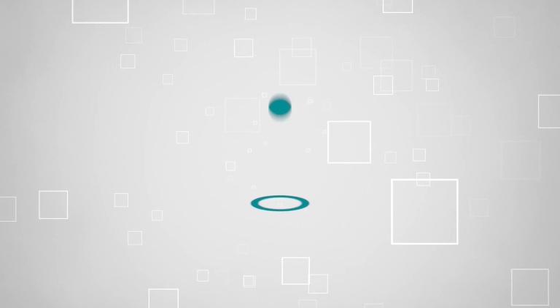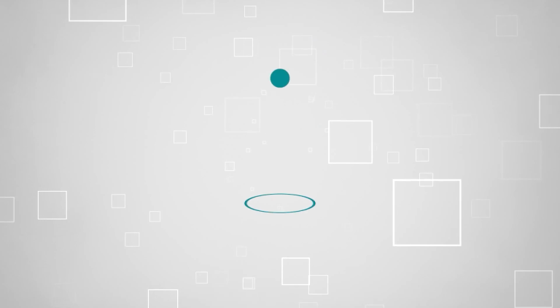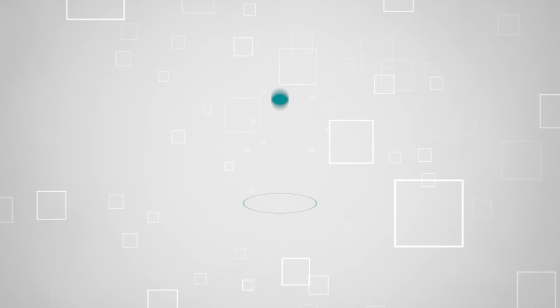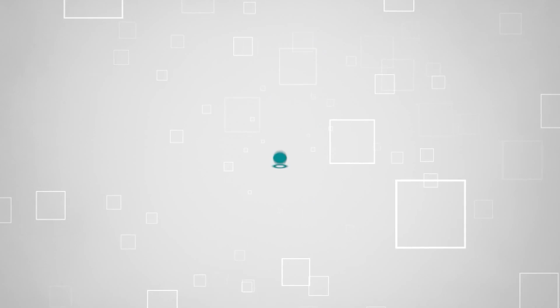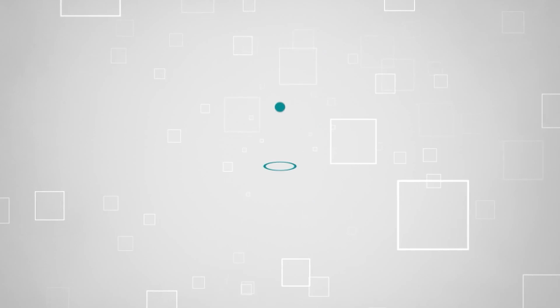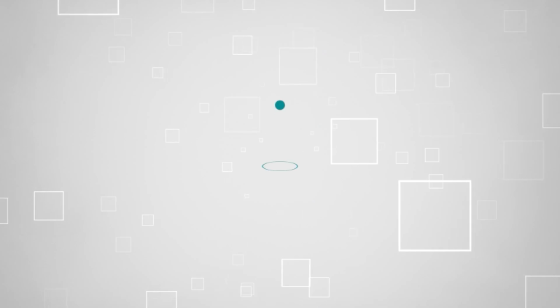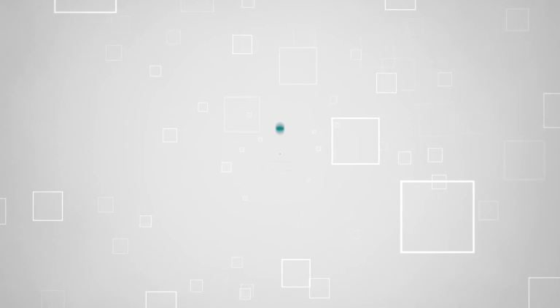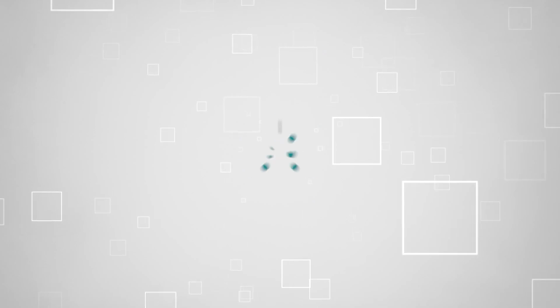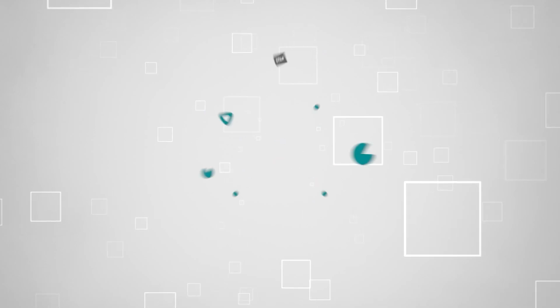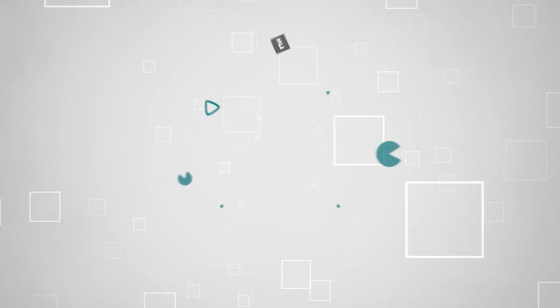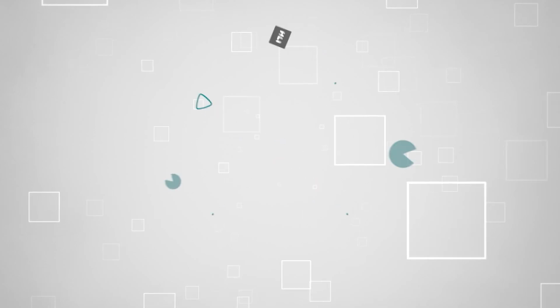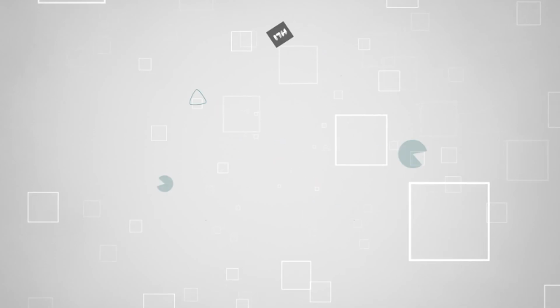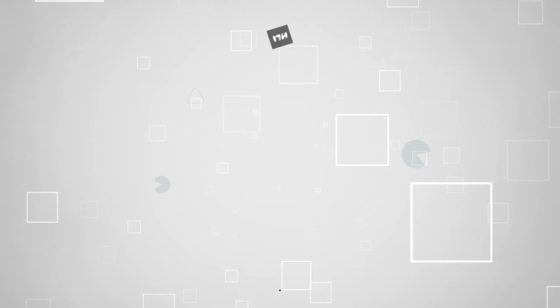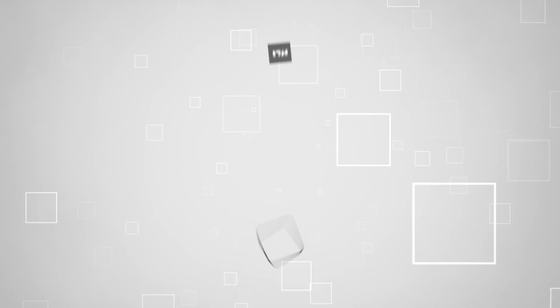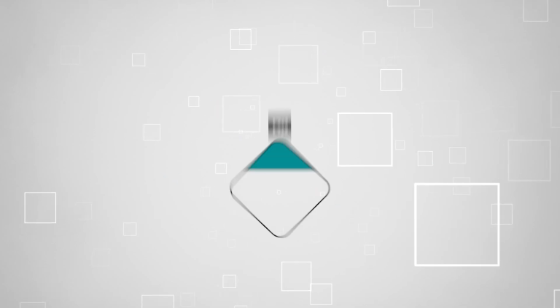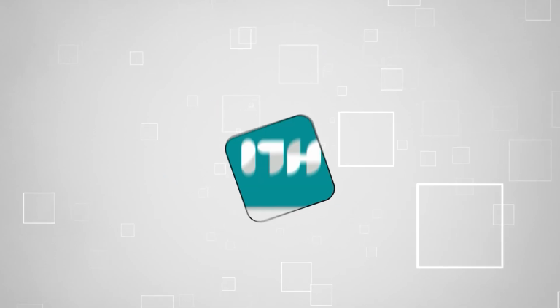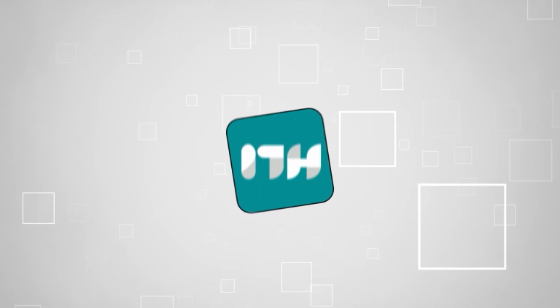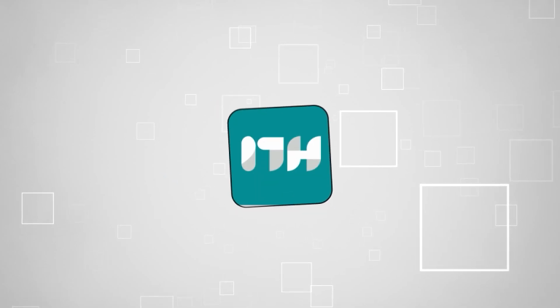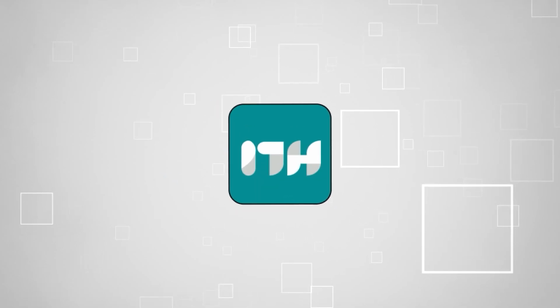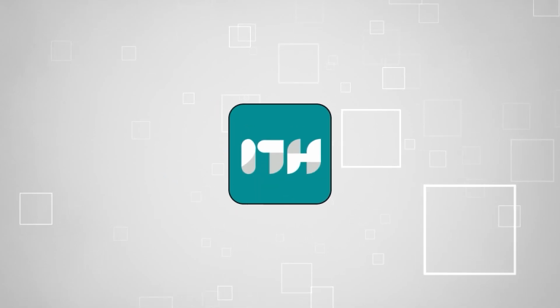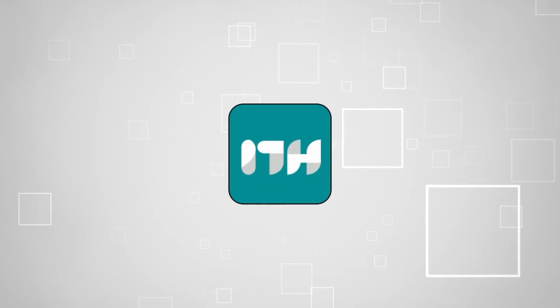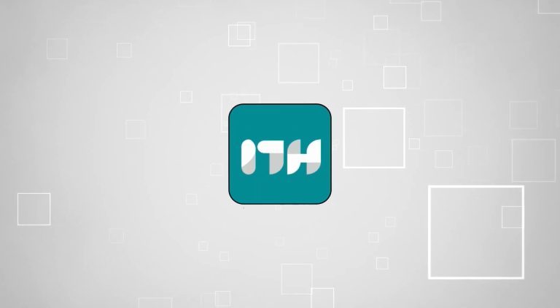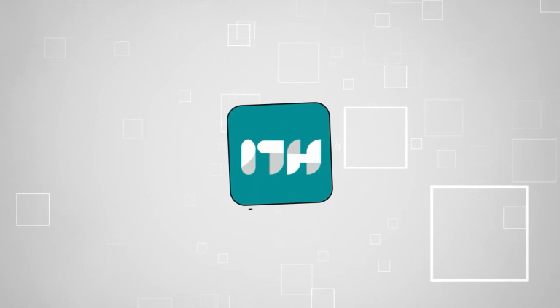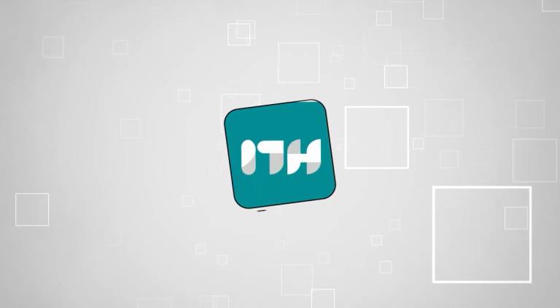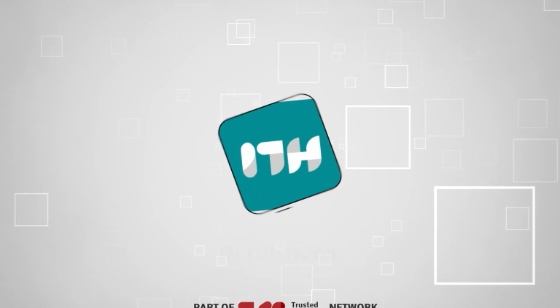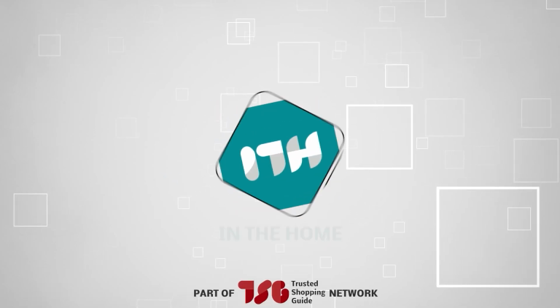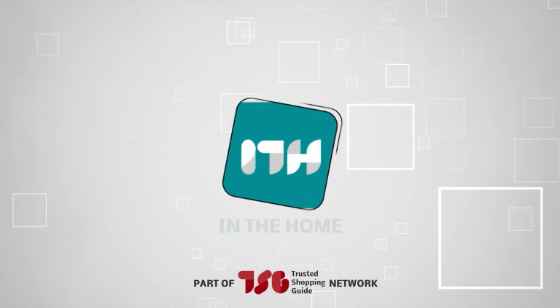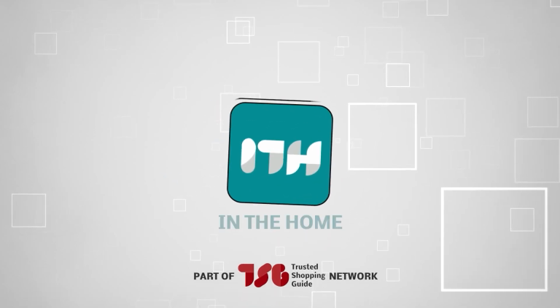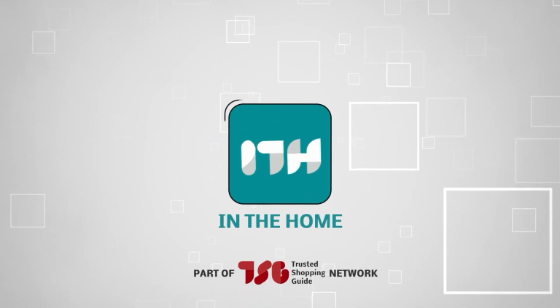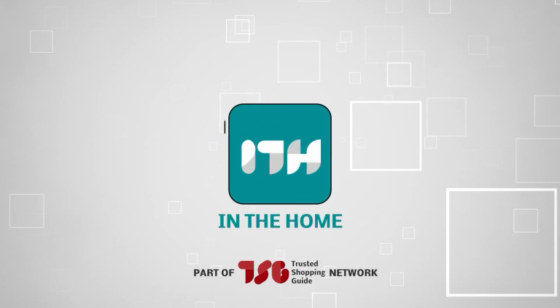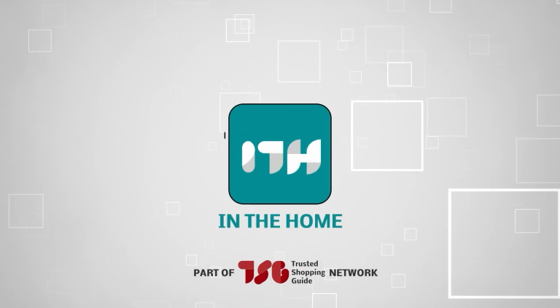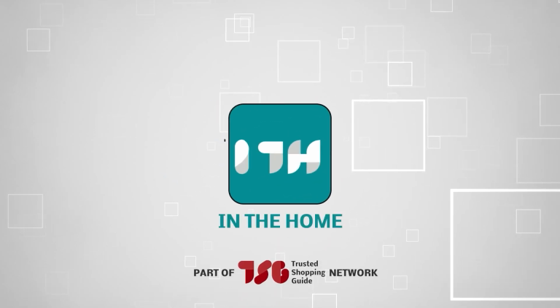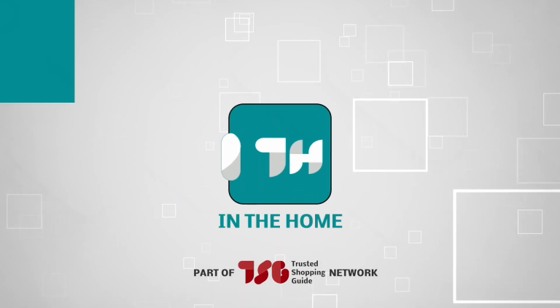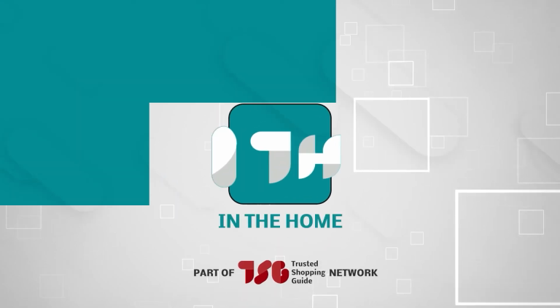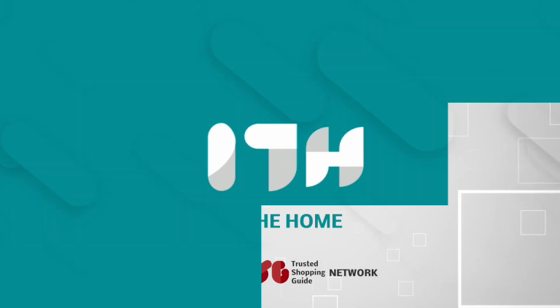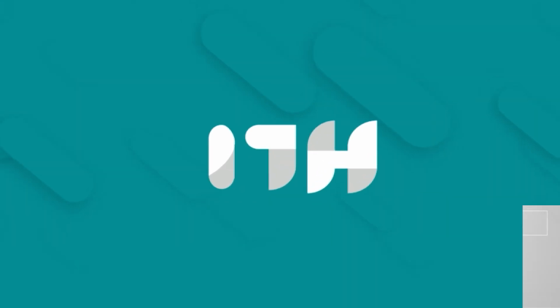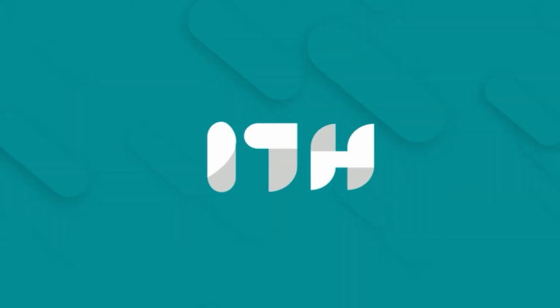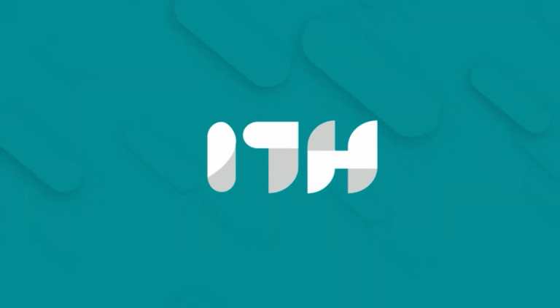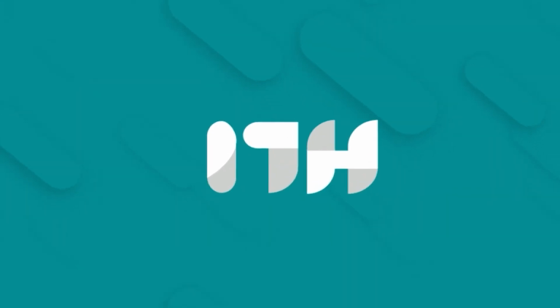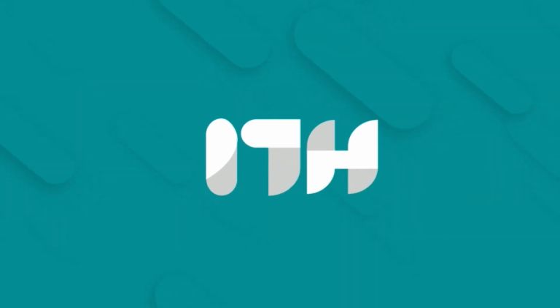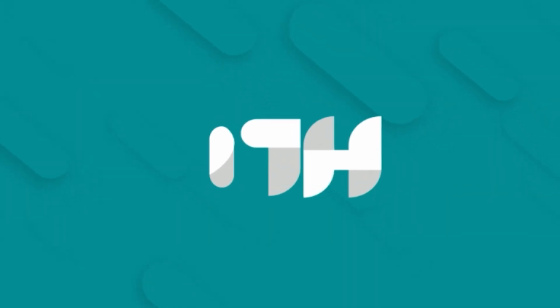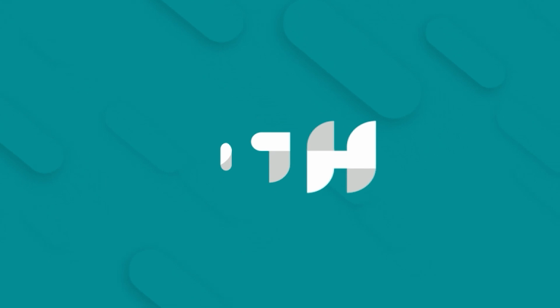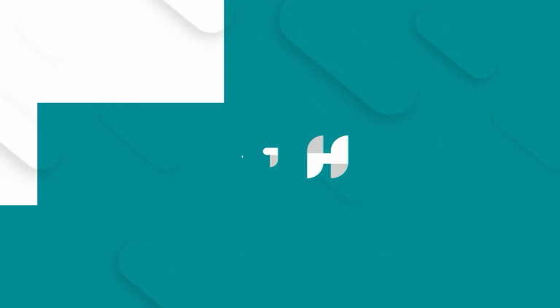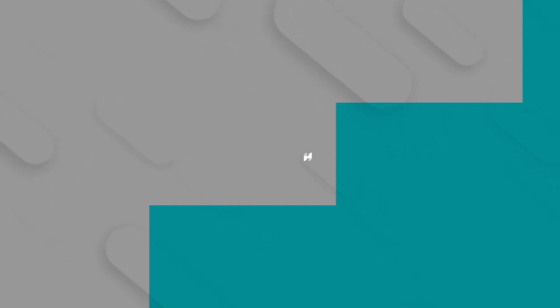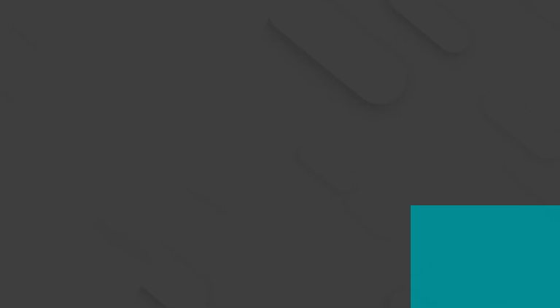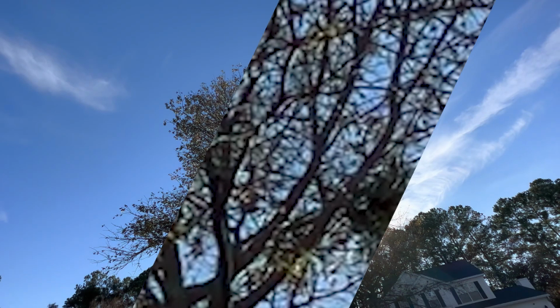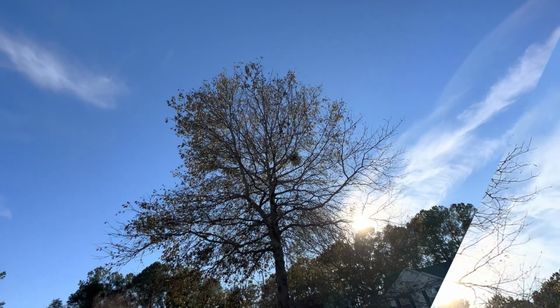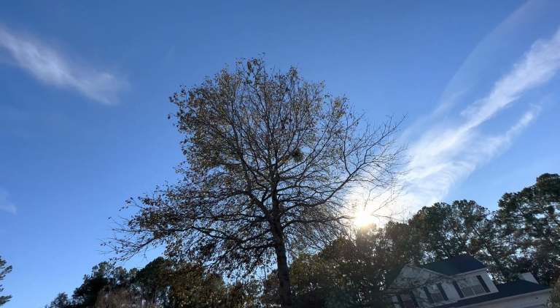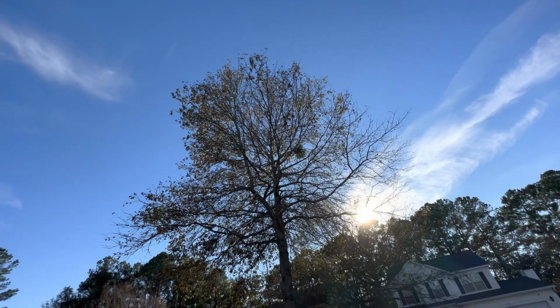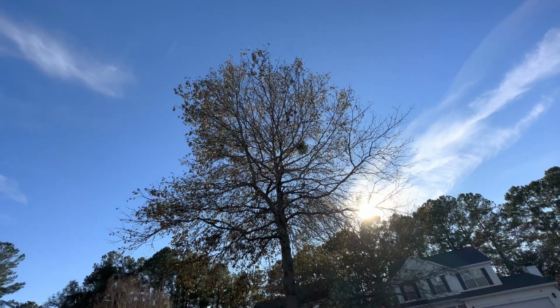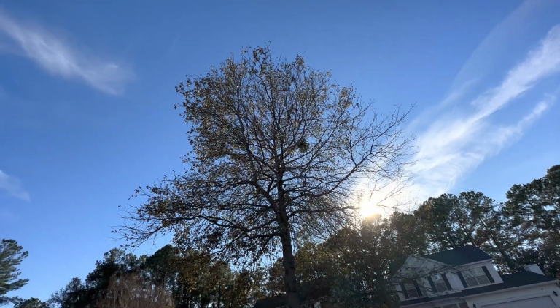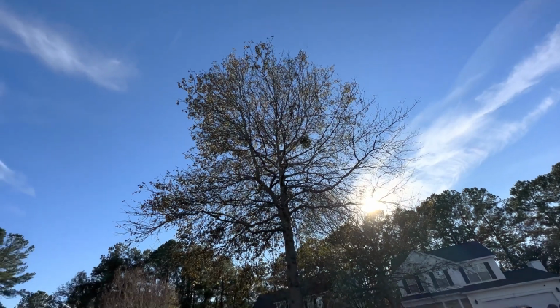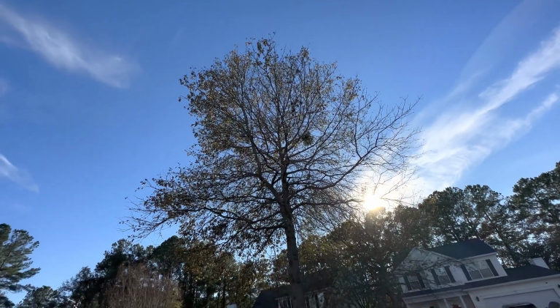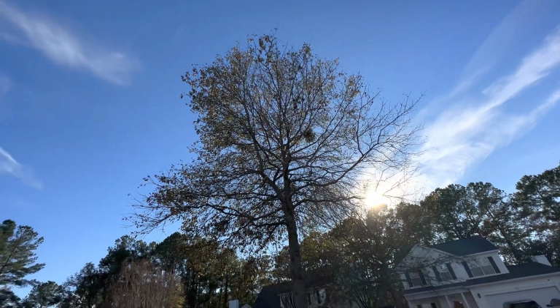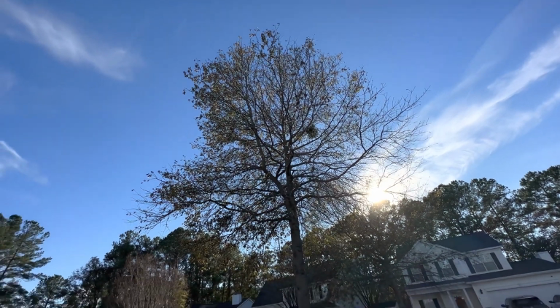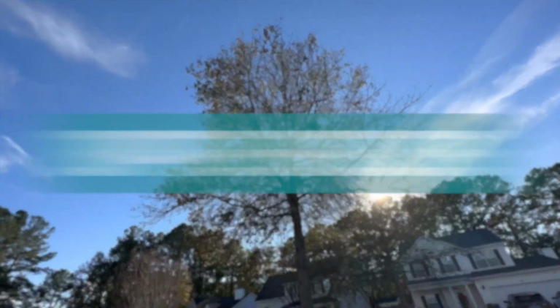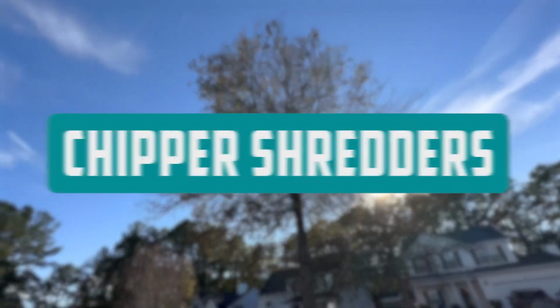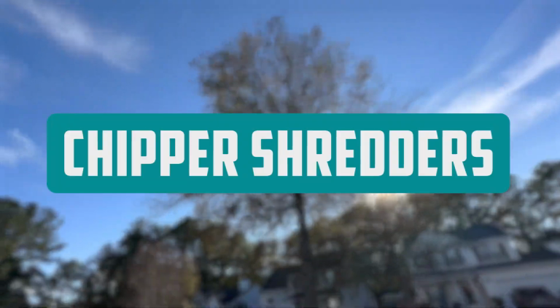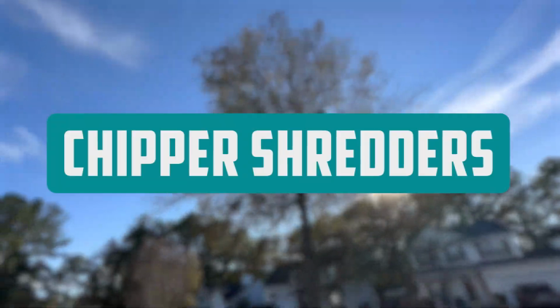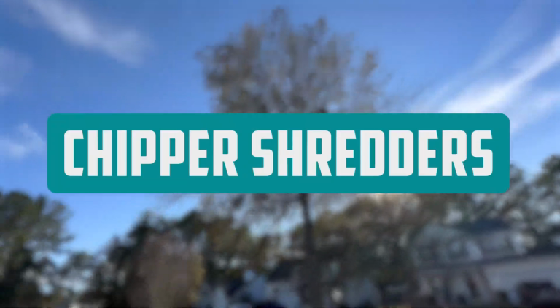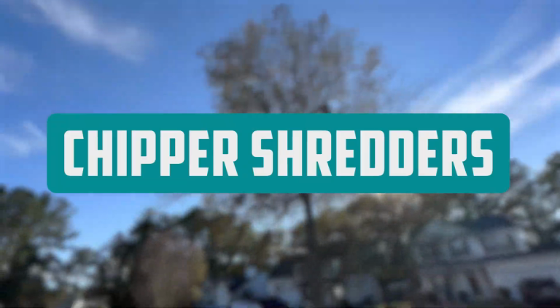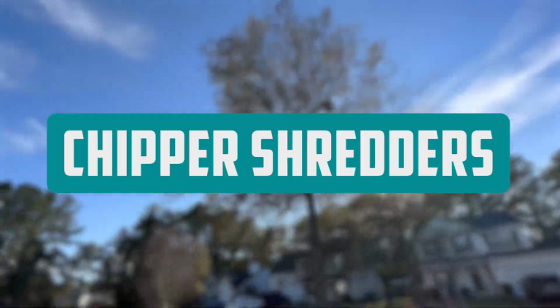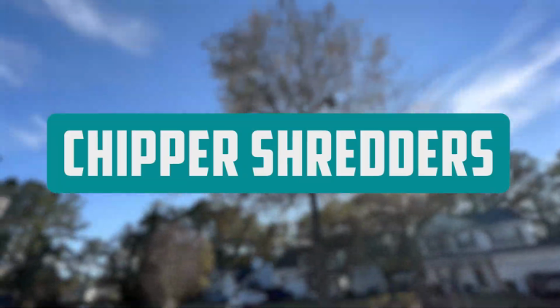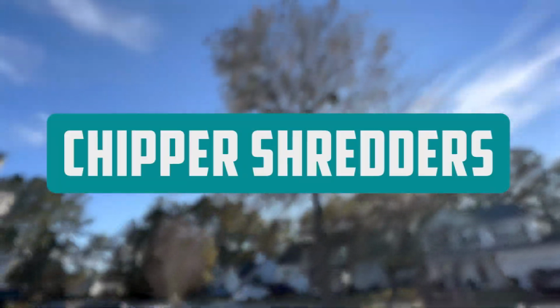Welcome back guys. We are TrustedShoppyGuy.com and today we are in the home. In this video, we will be sharing with you our best chipper shredders.